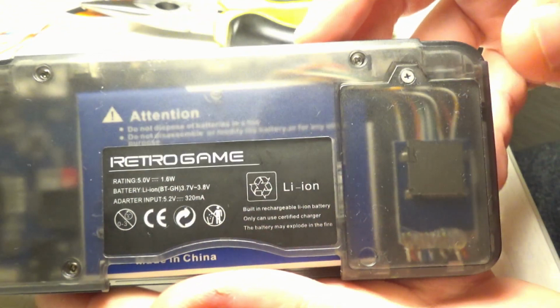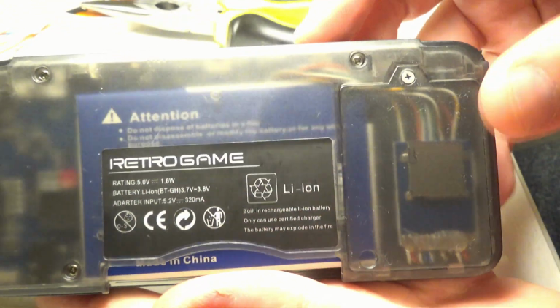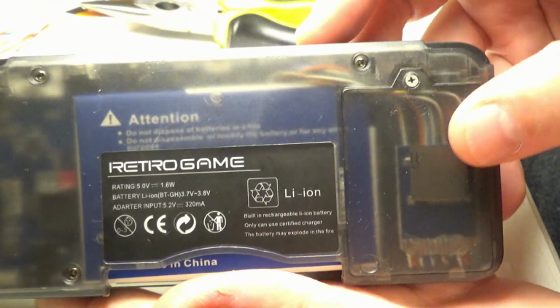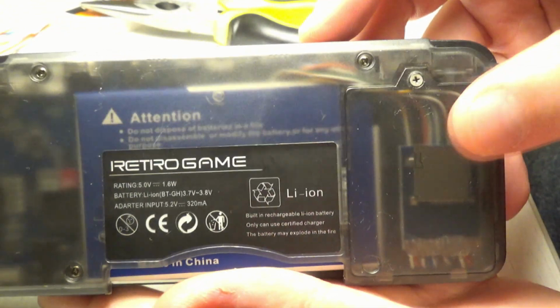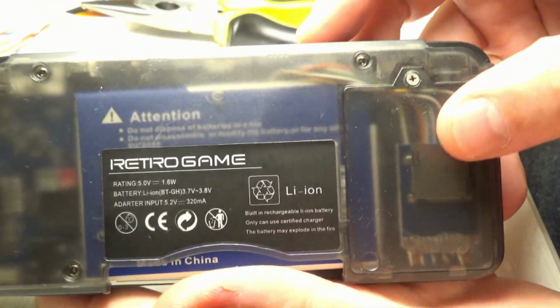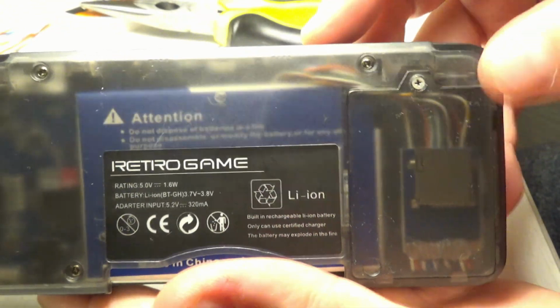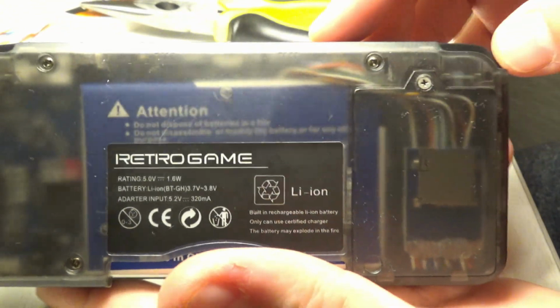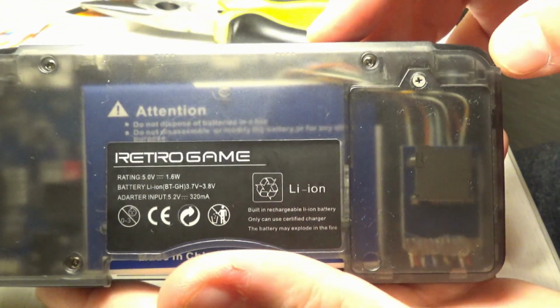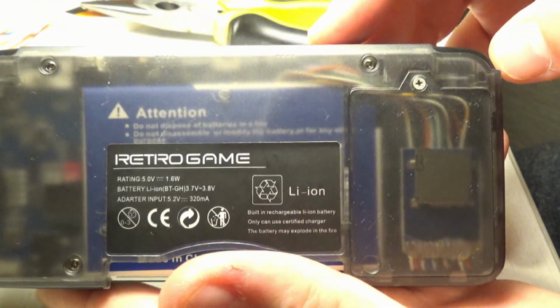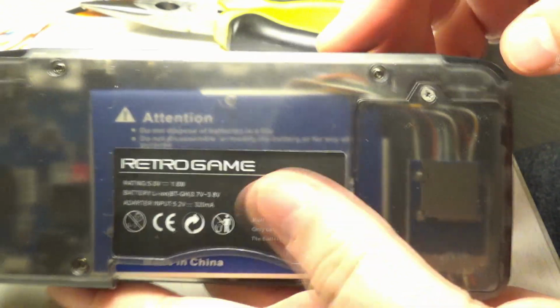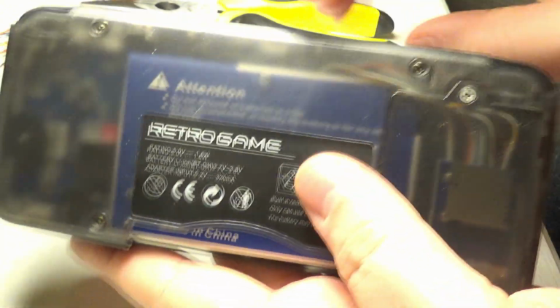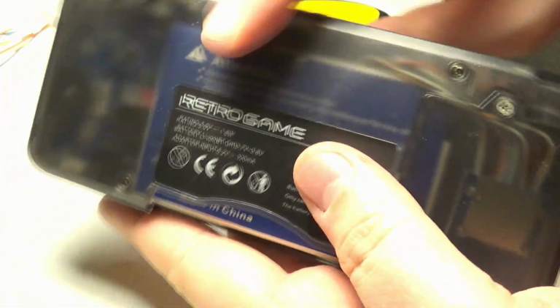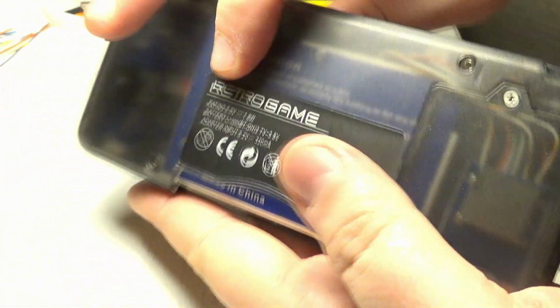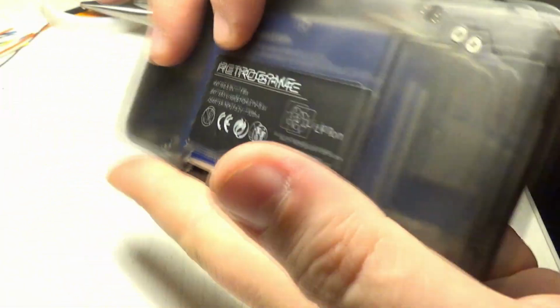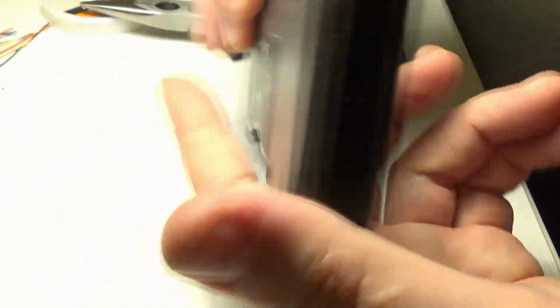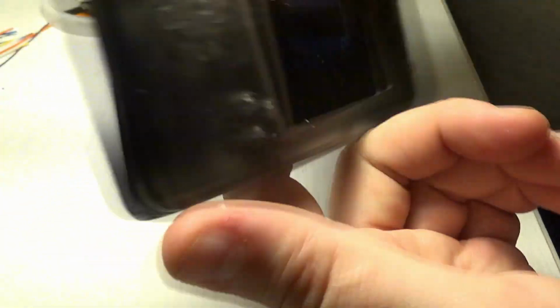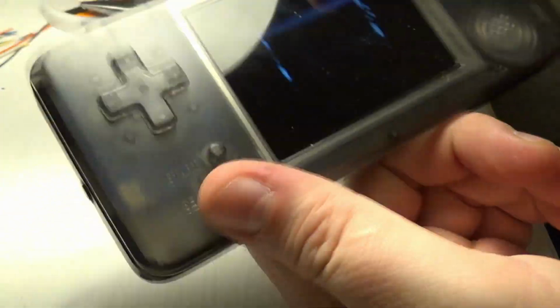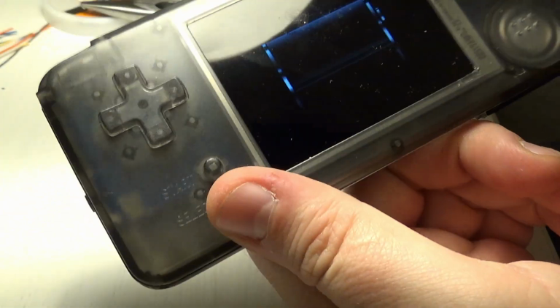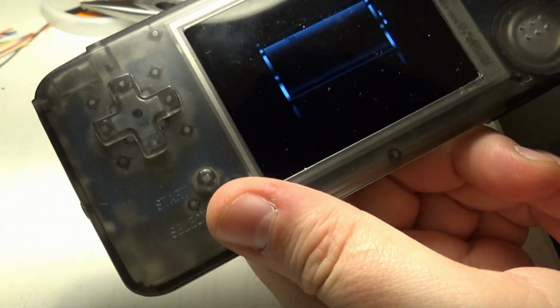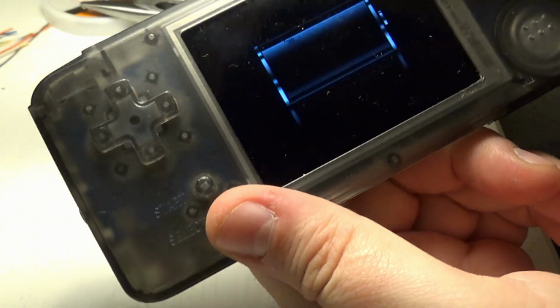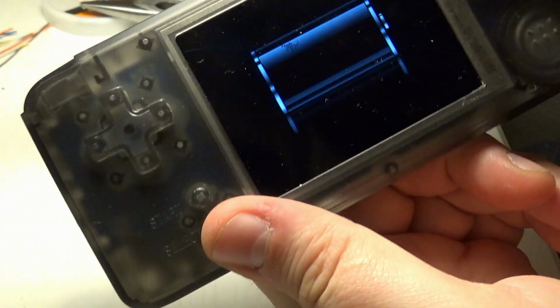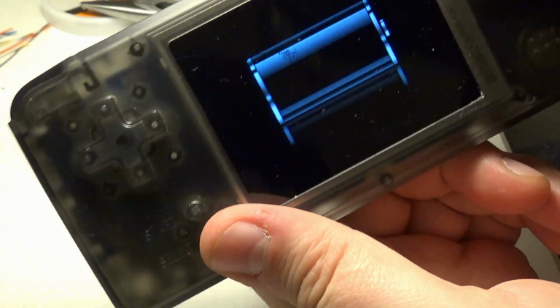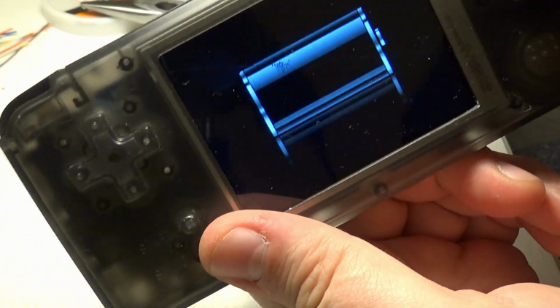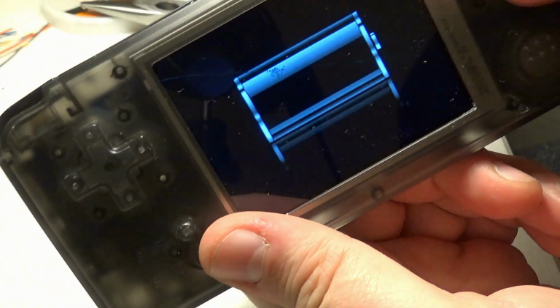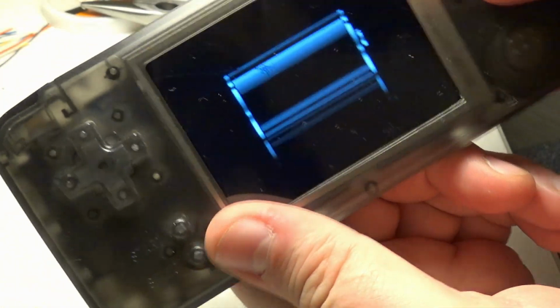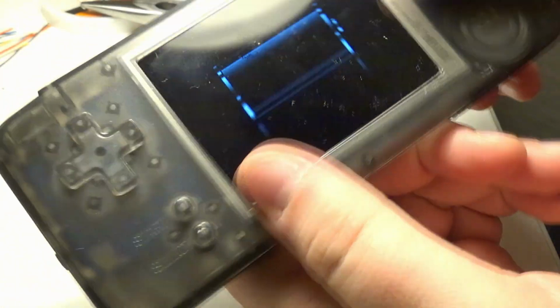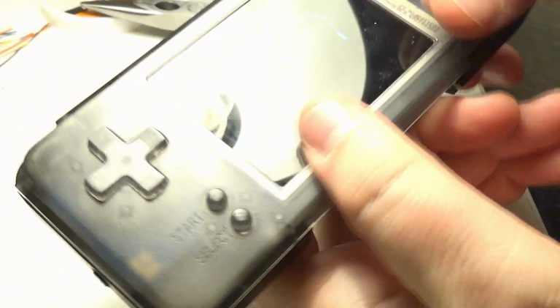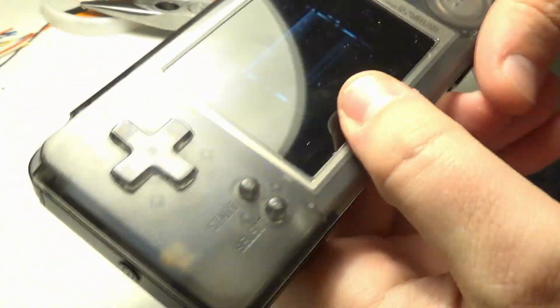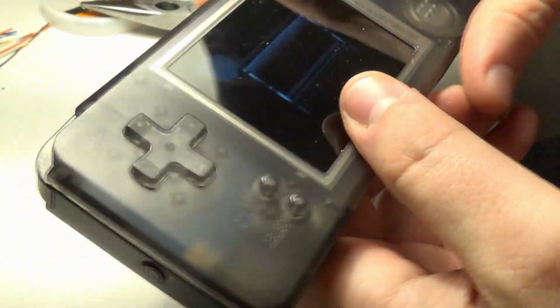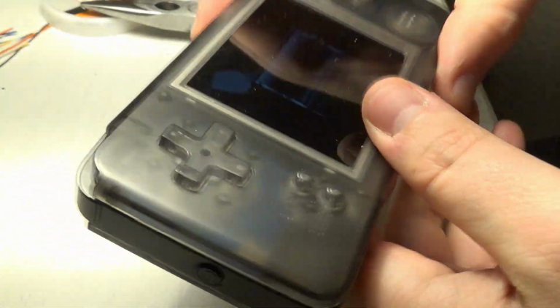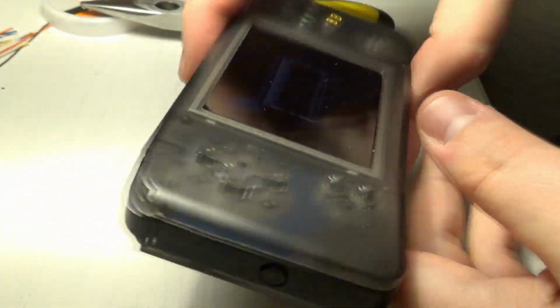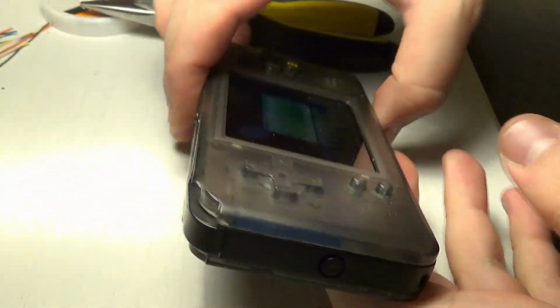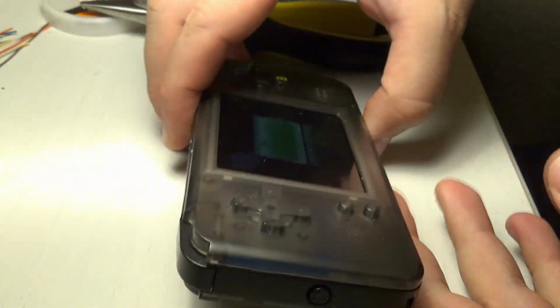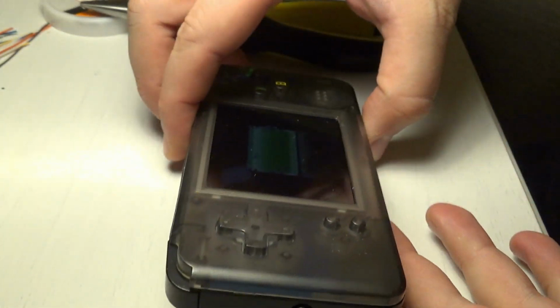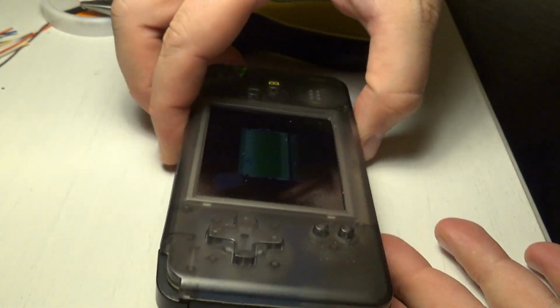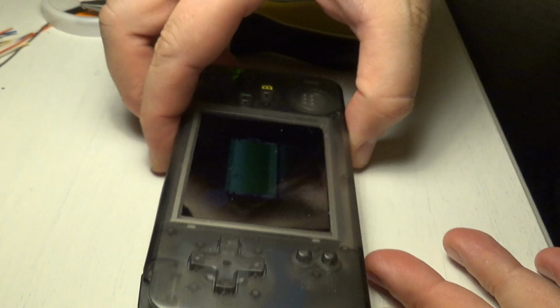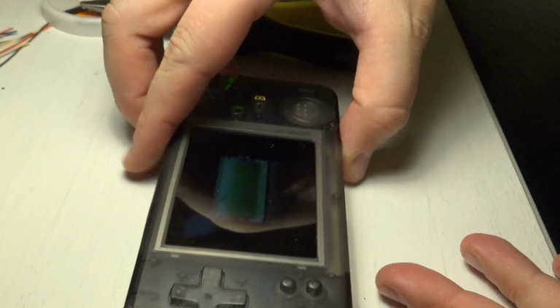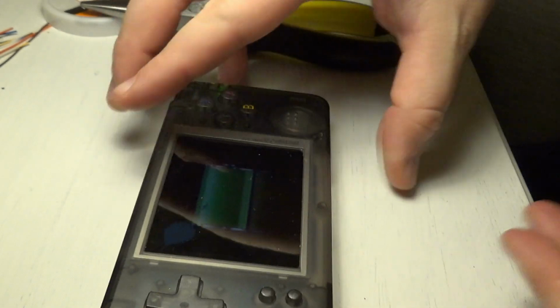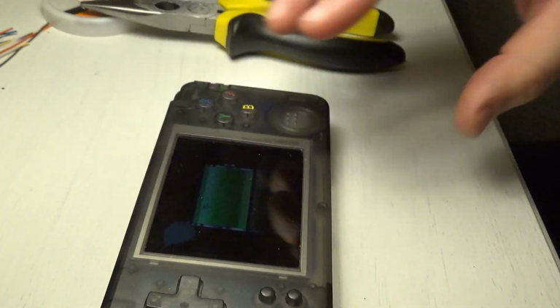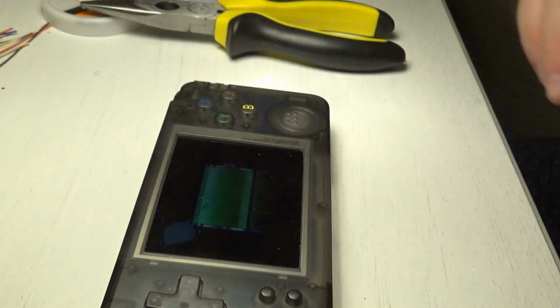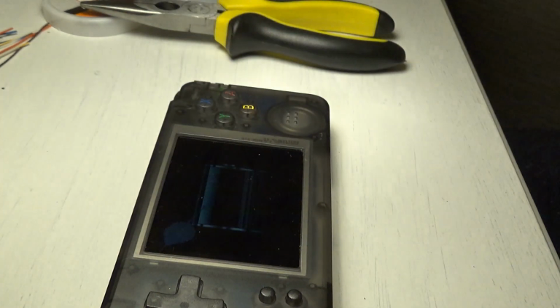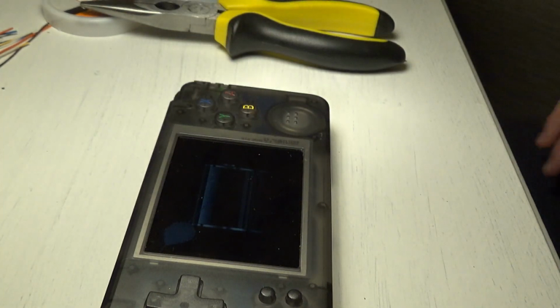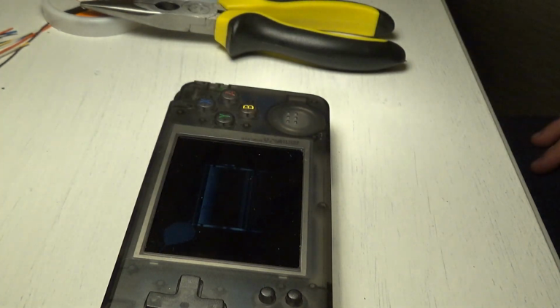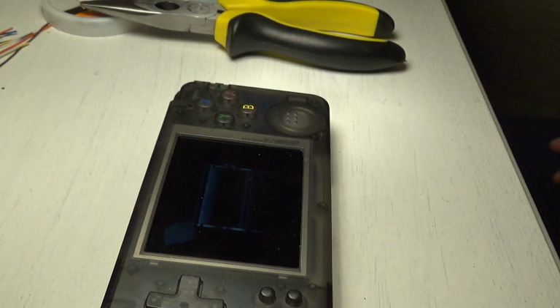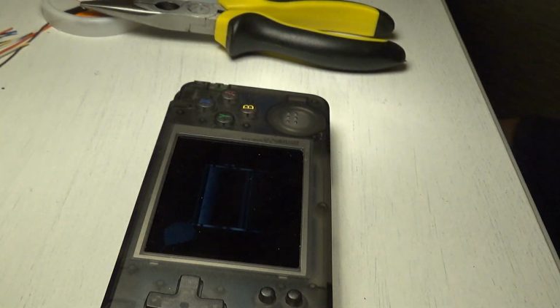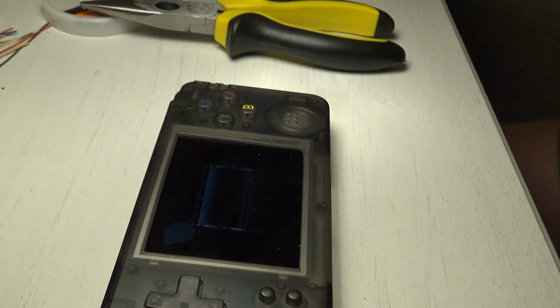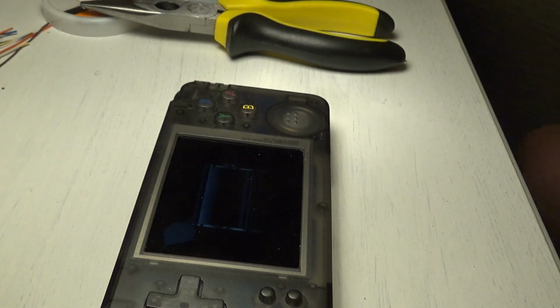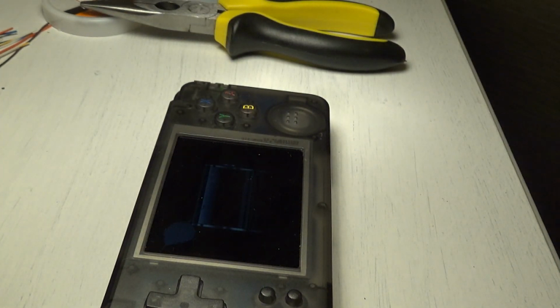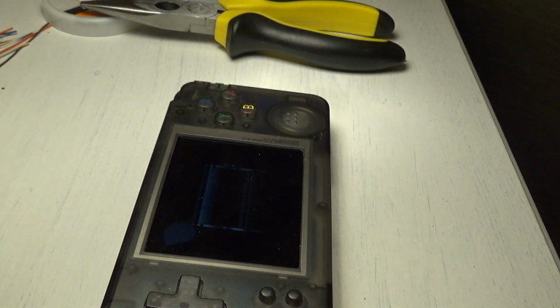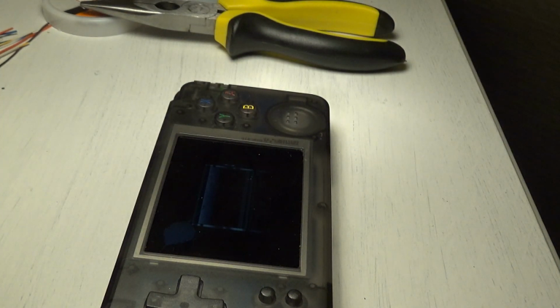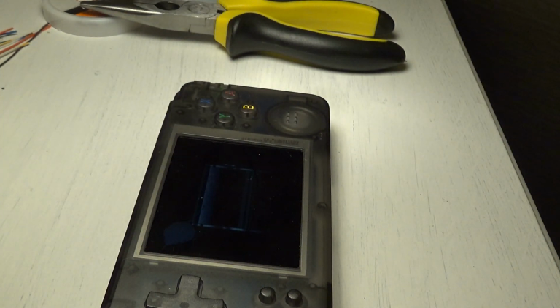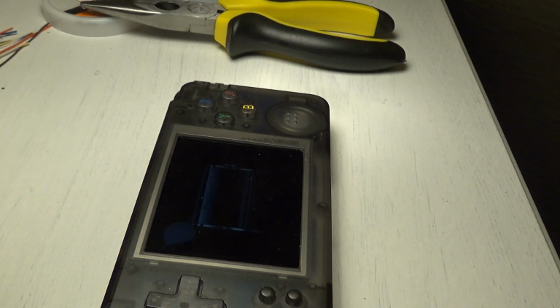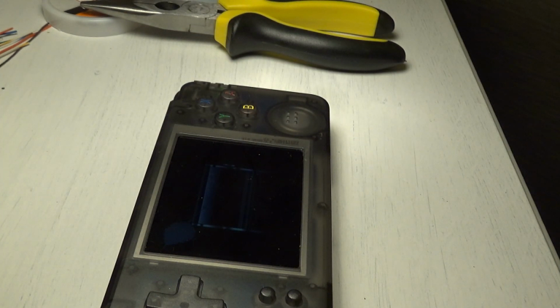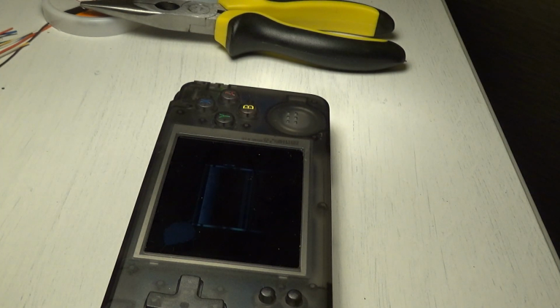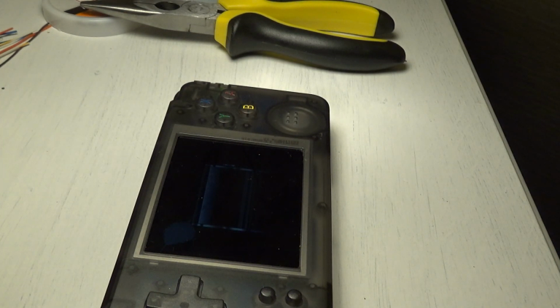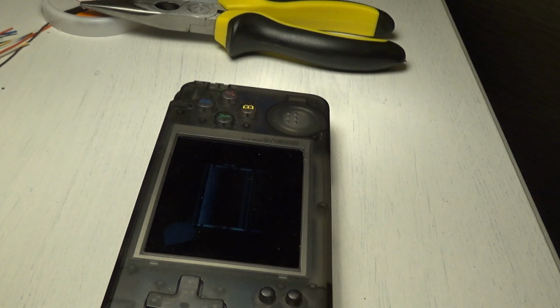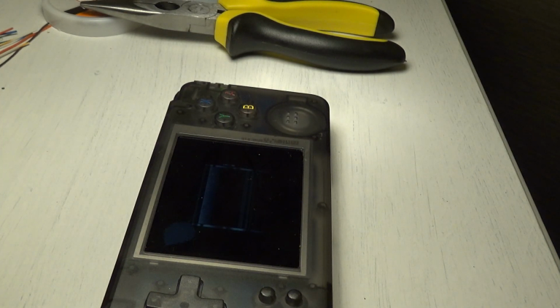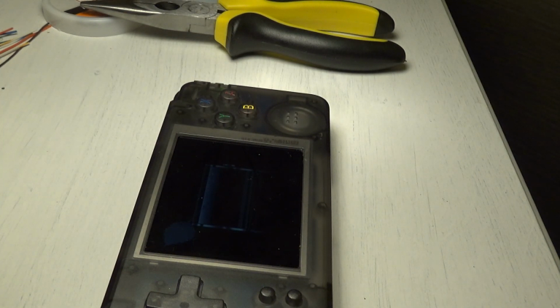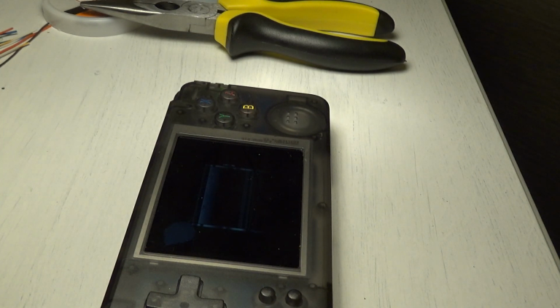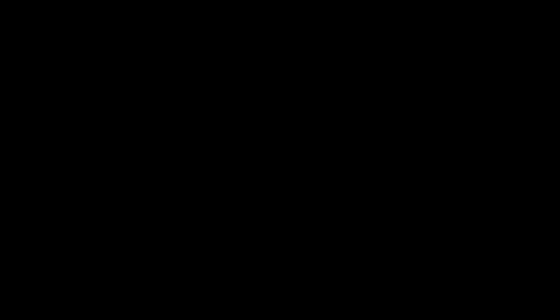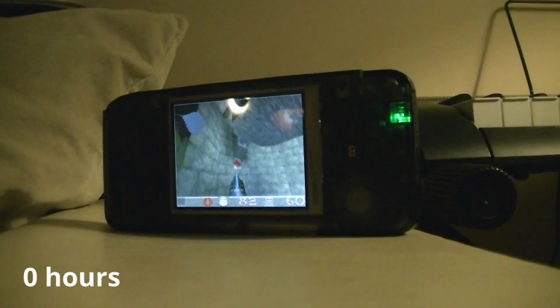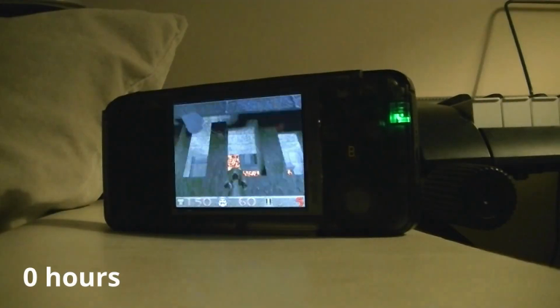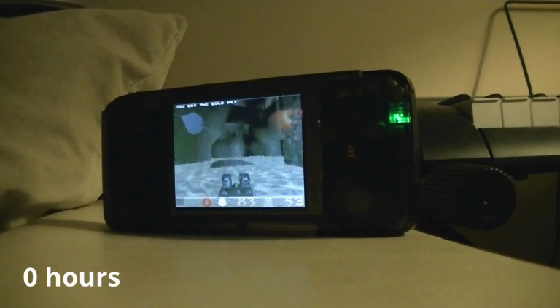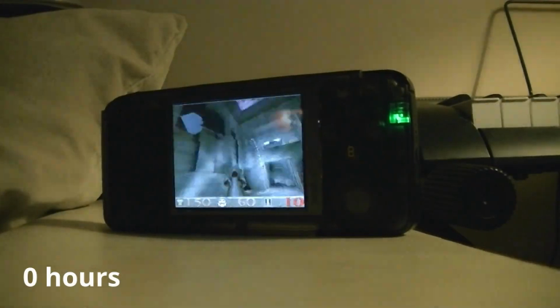And there you have it — the result of about two hours of what I can only think of as crafting. Now on to the benchmark.